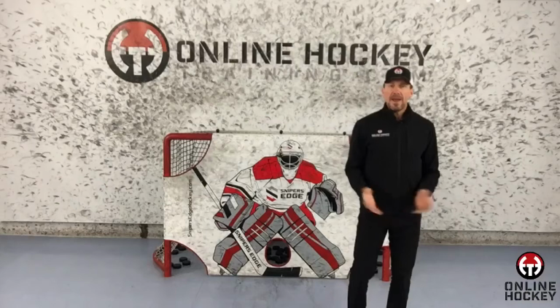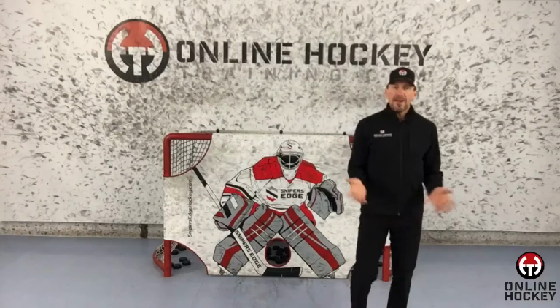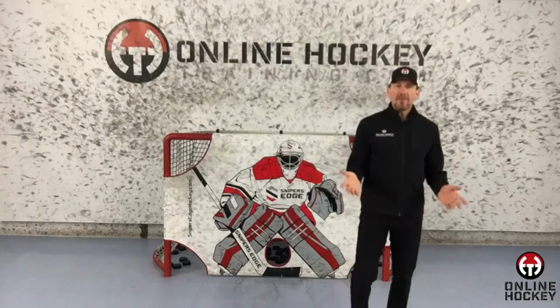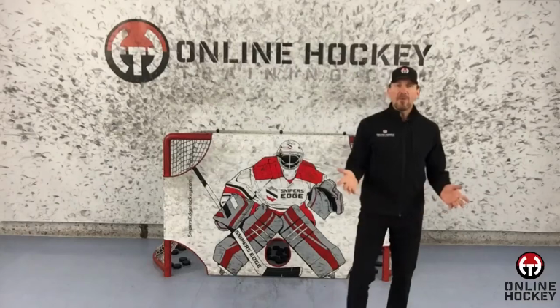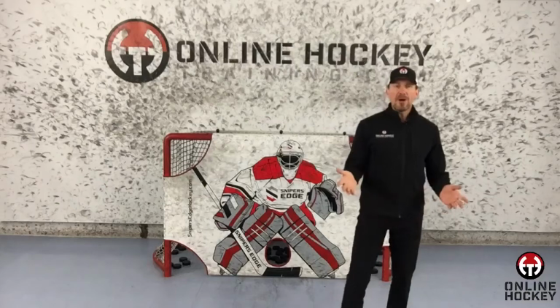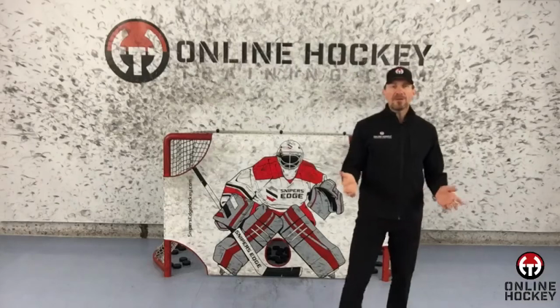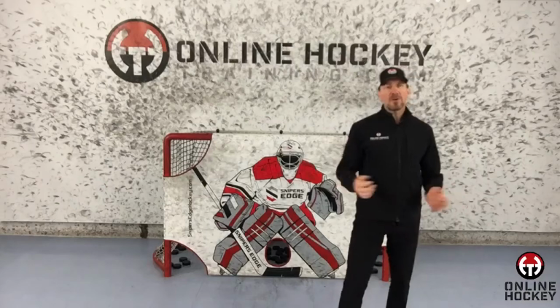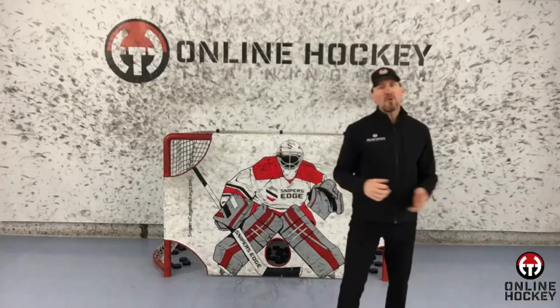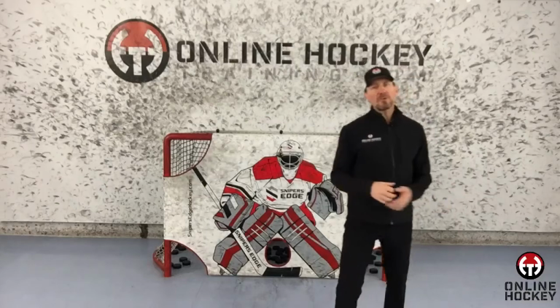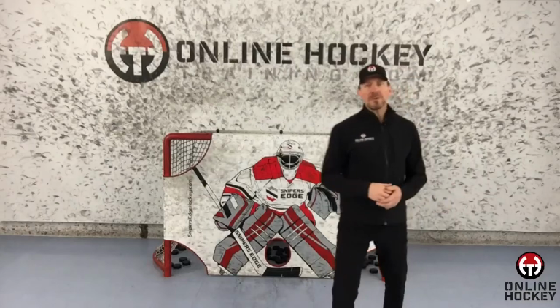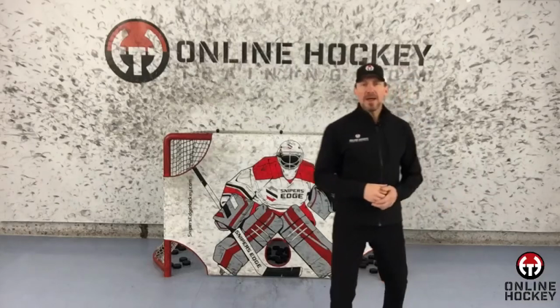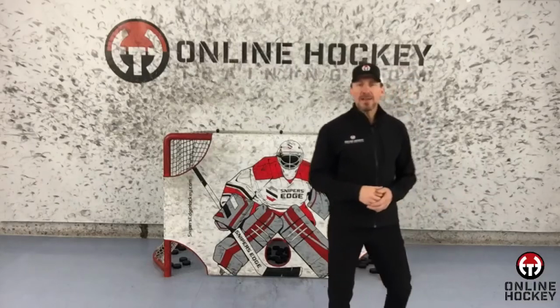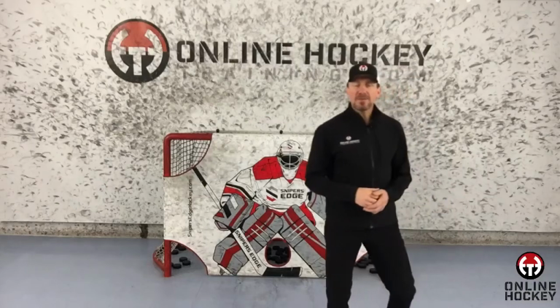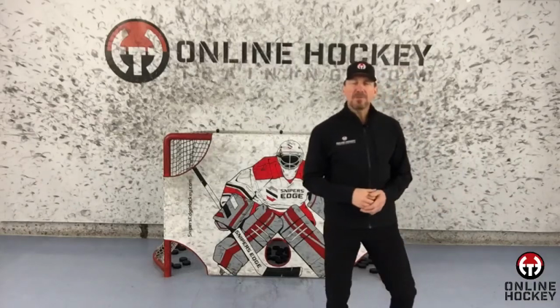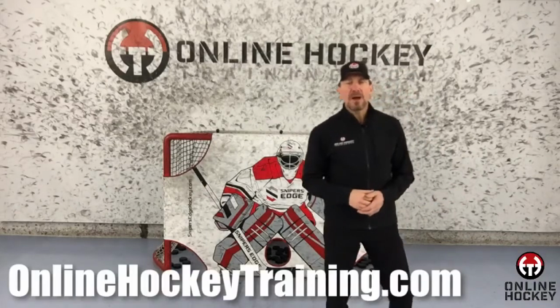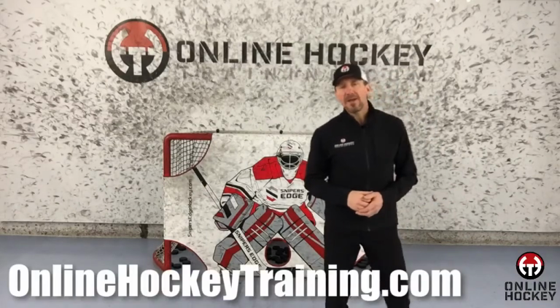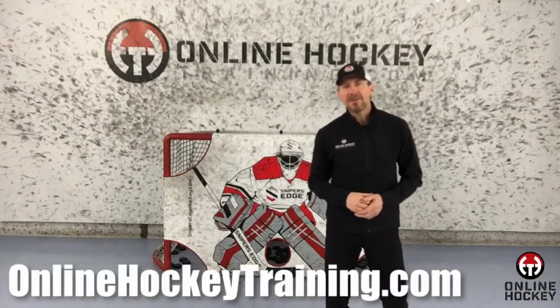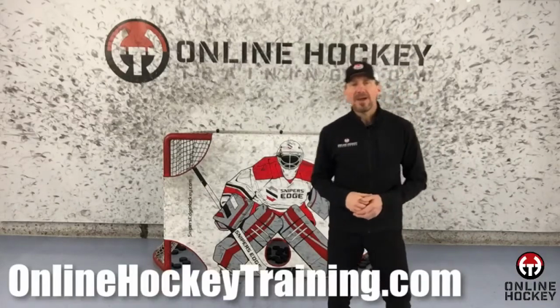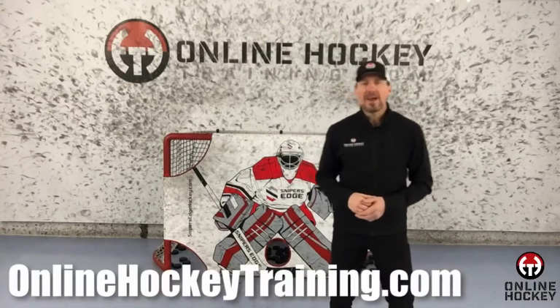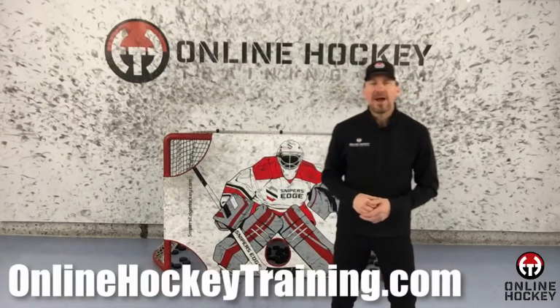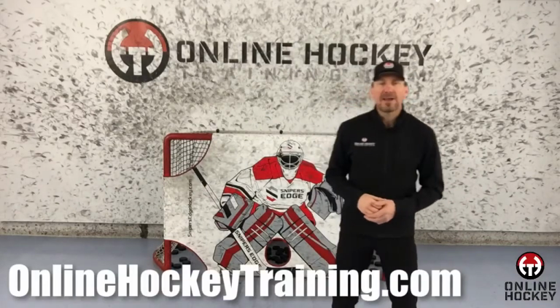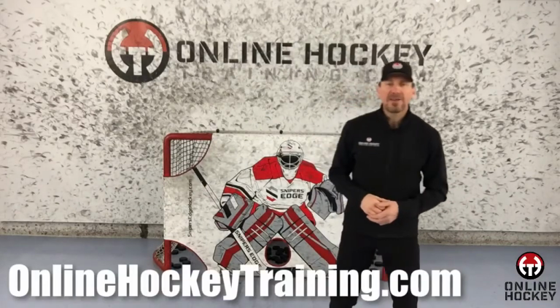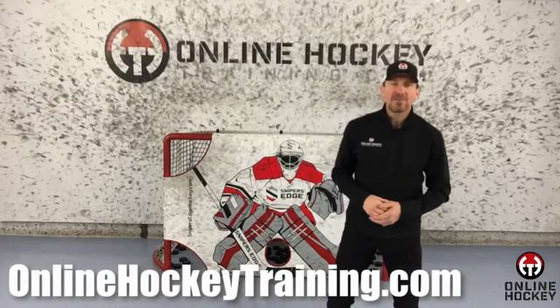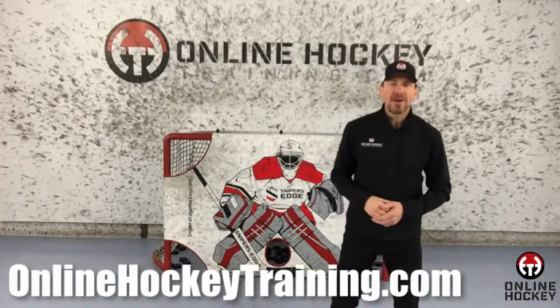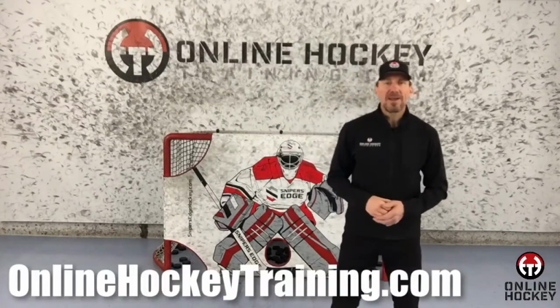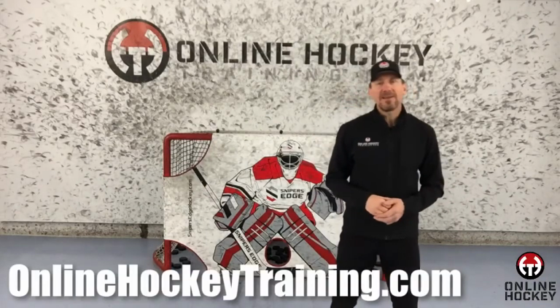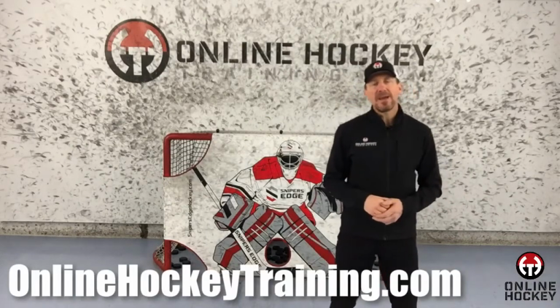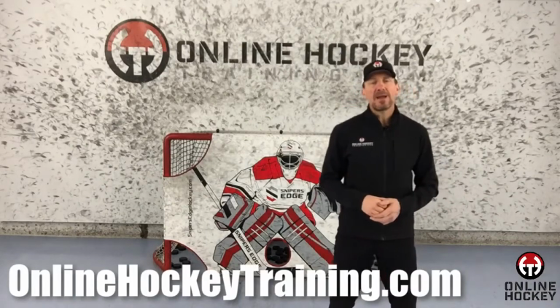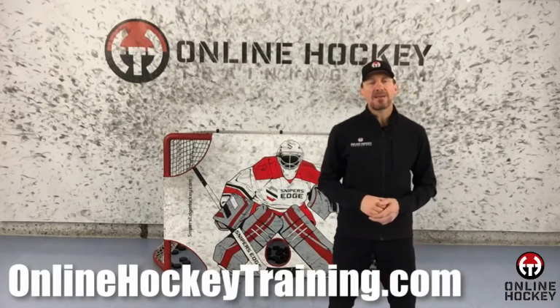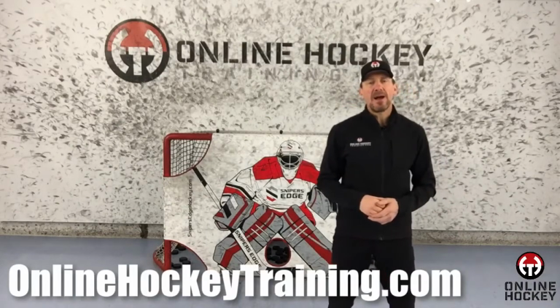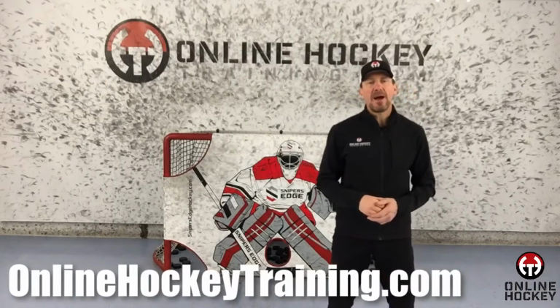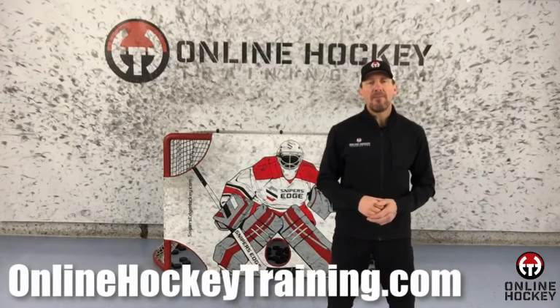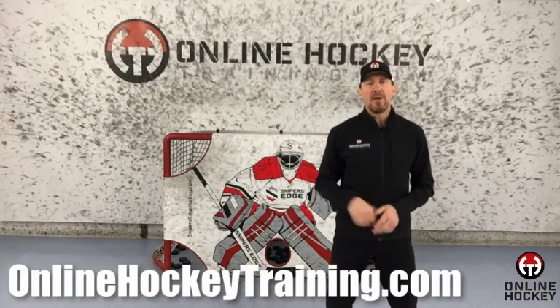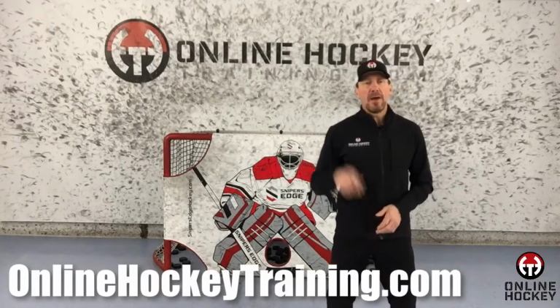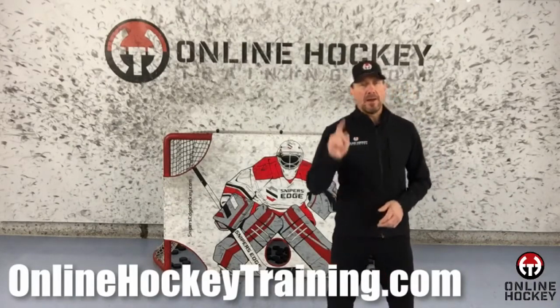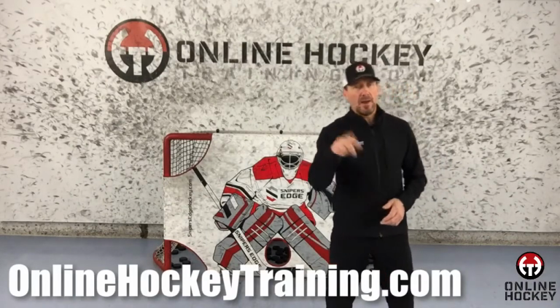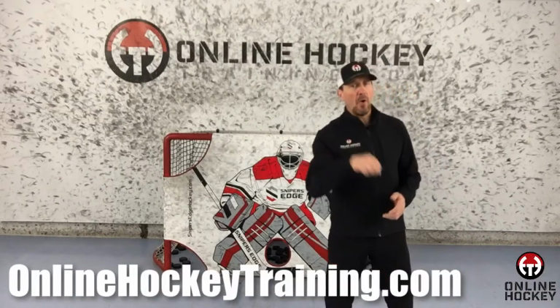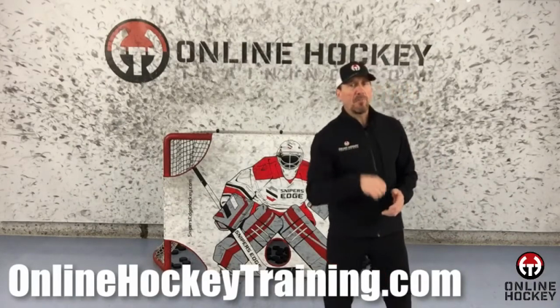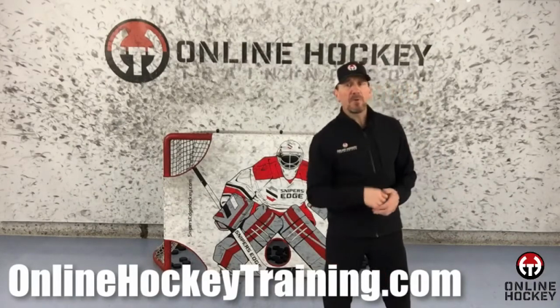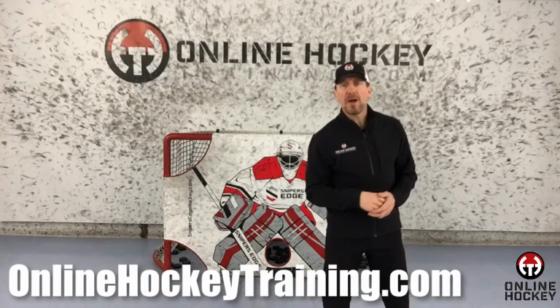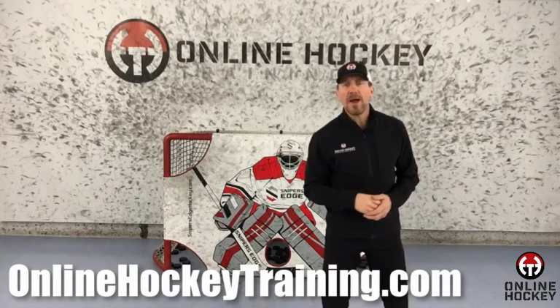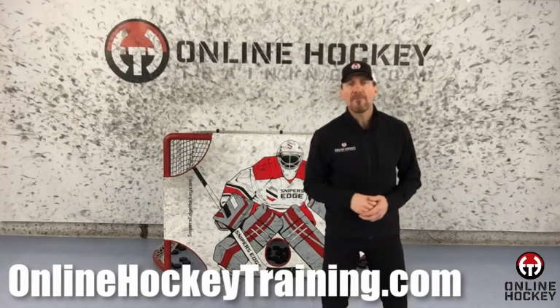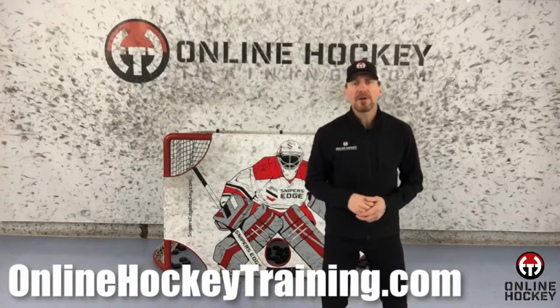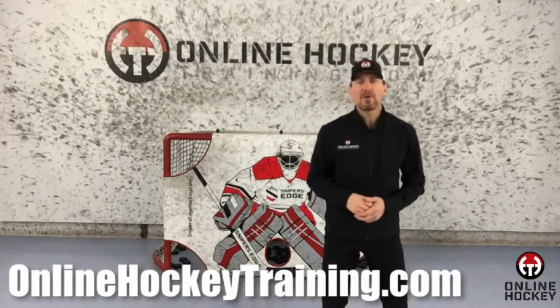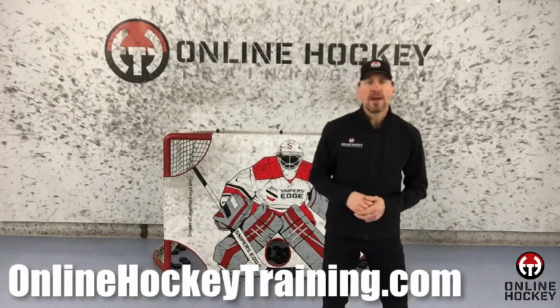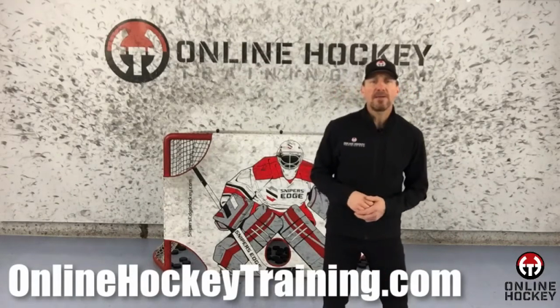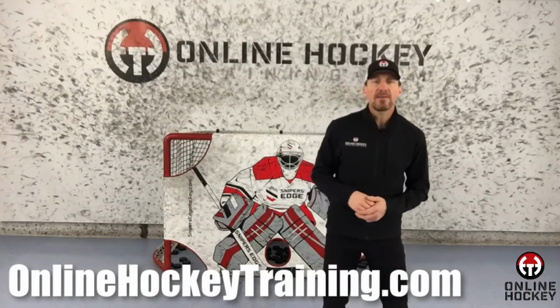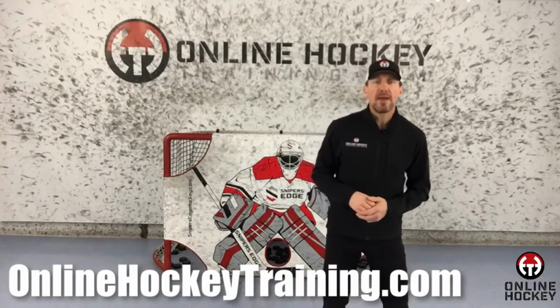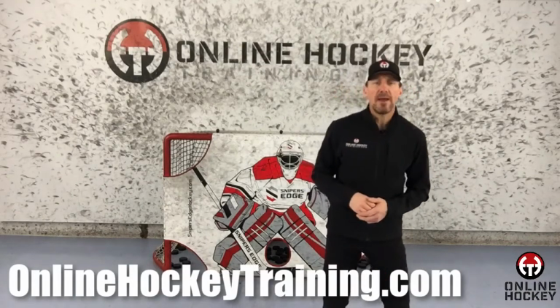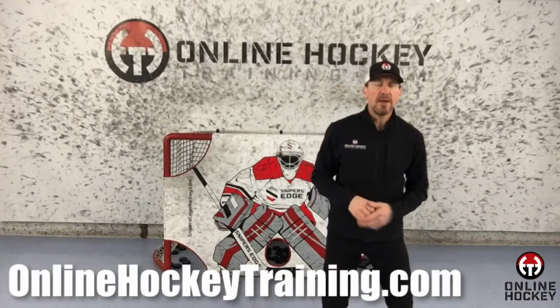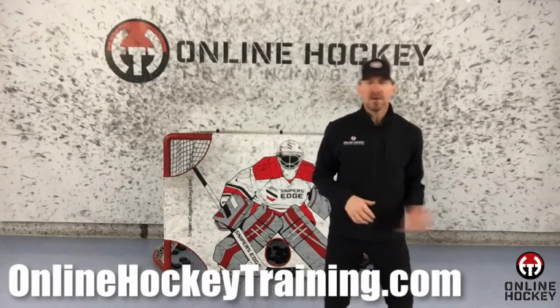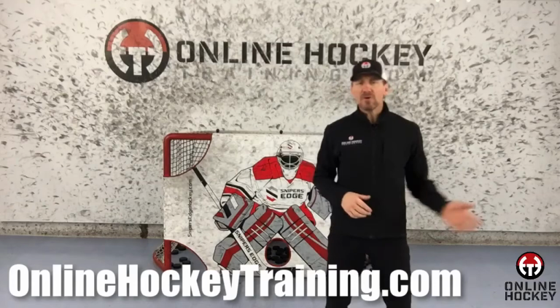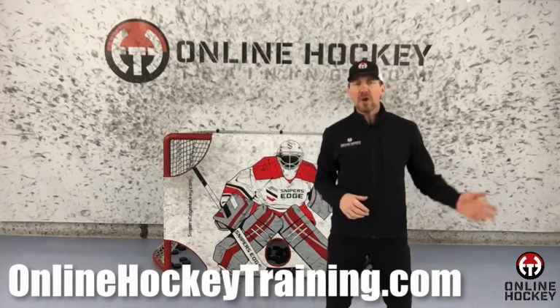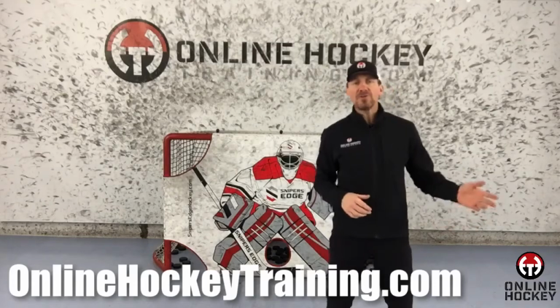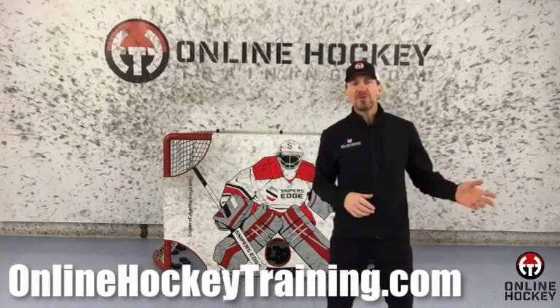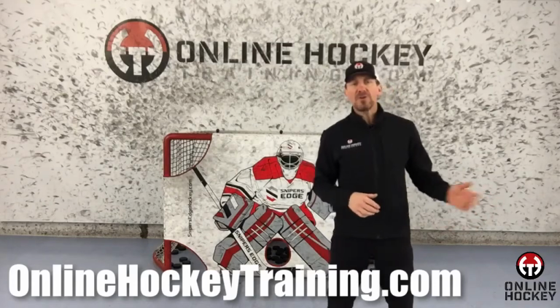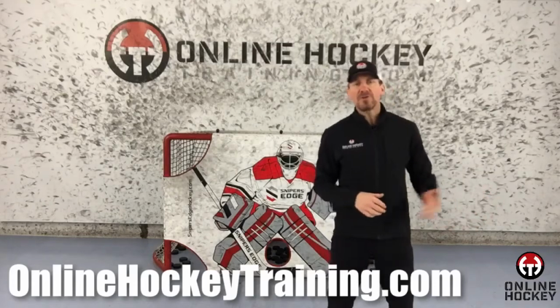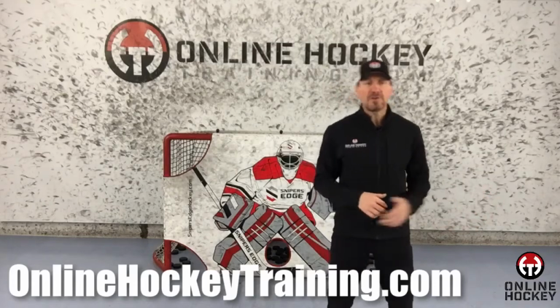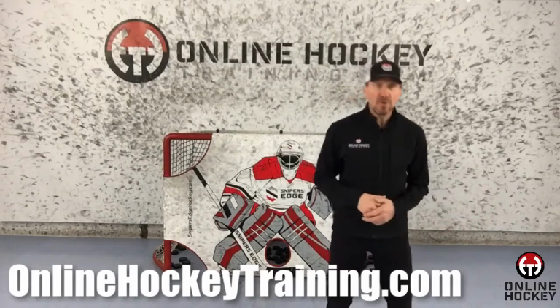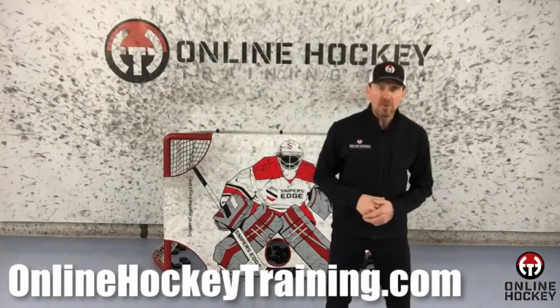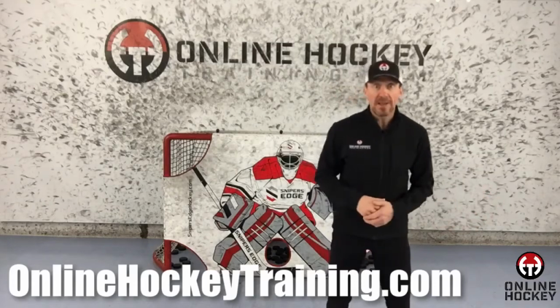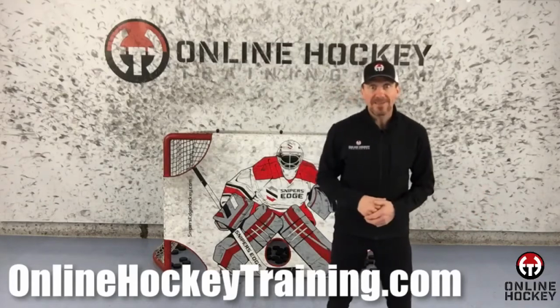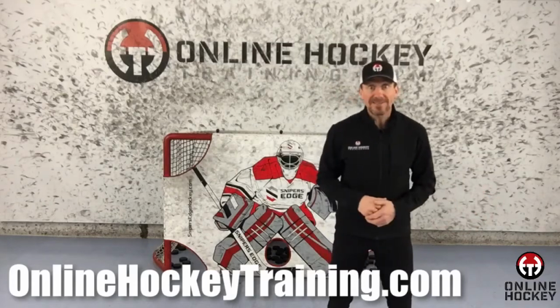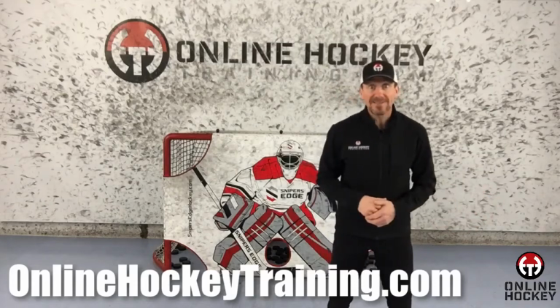Hey everyone, Coach Lance from OnlineHockeyTraining.com, and I hope you're having a great day and crushing your to-do list.